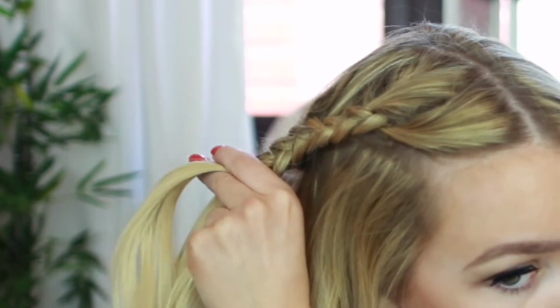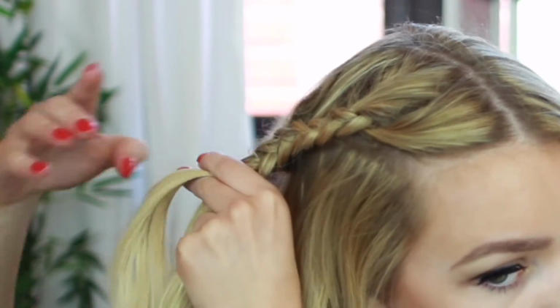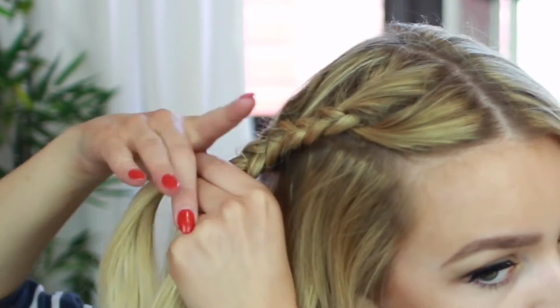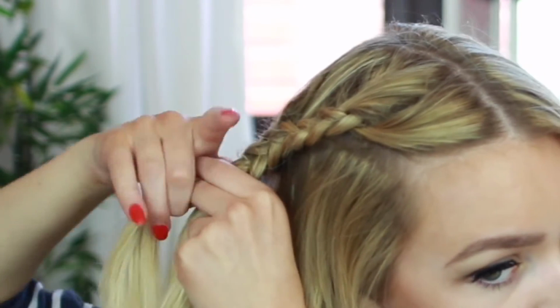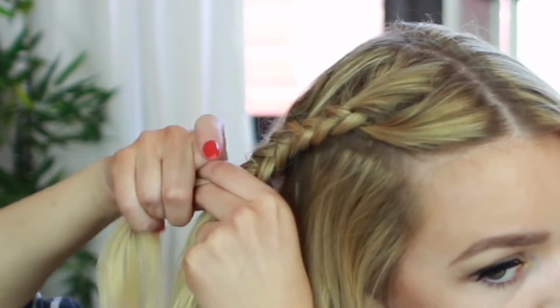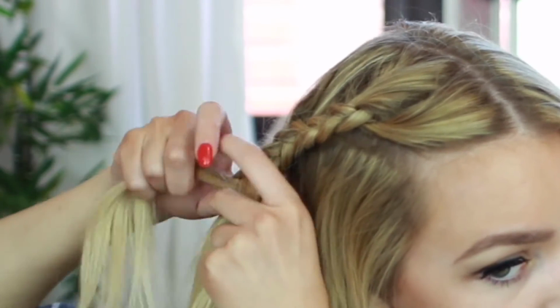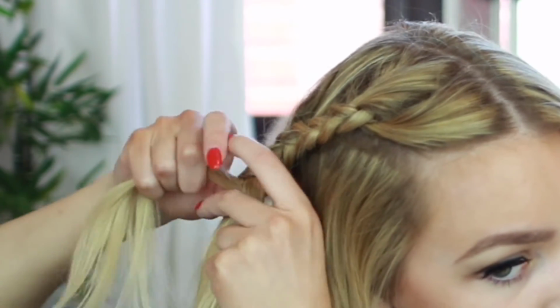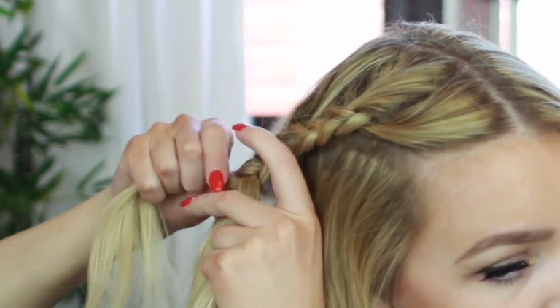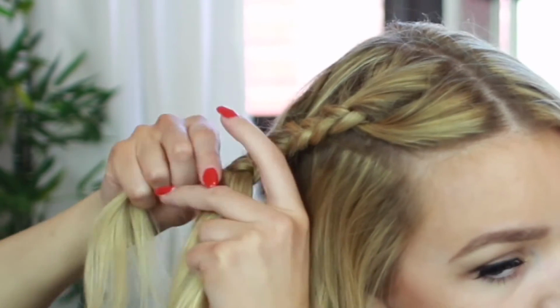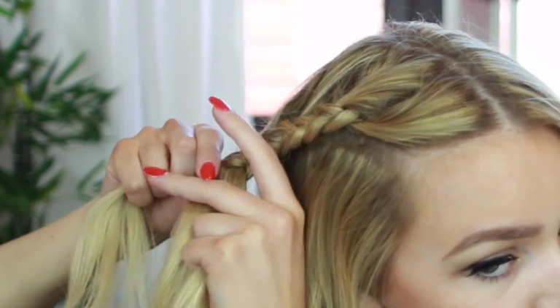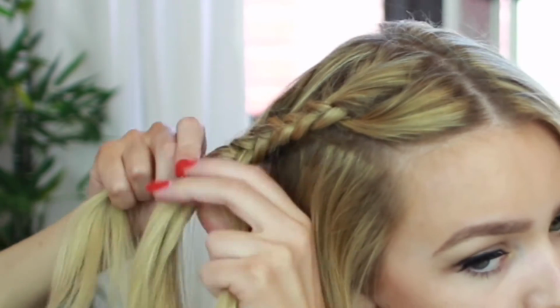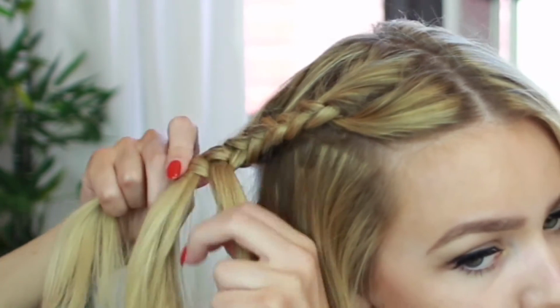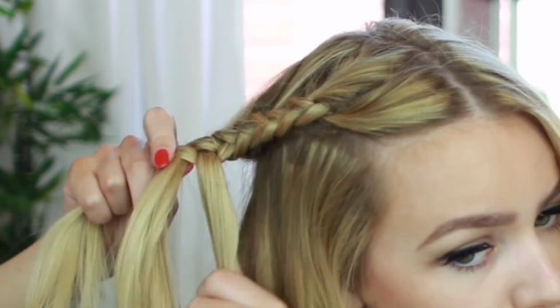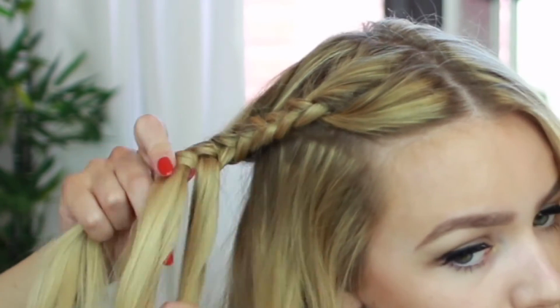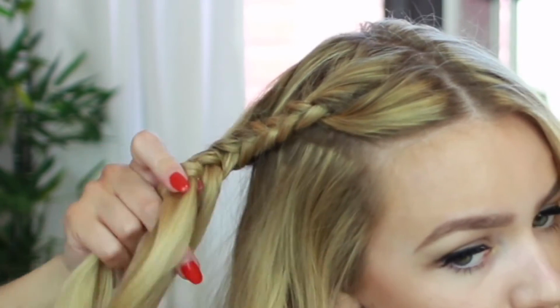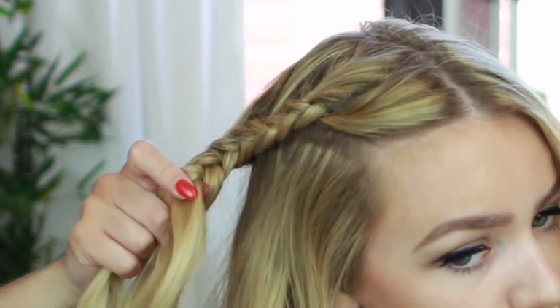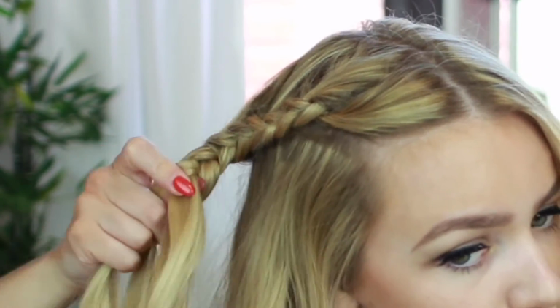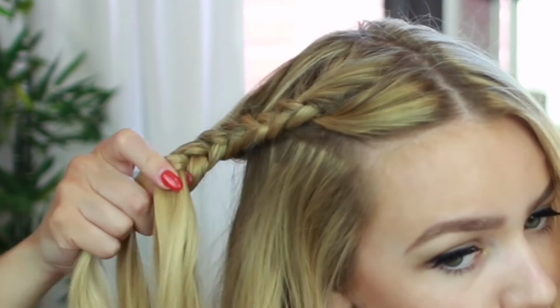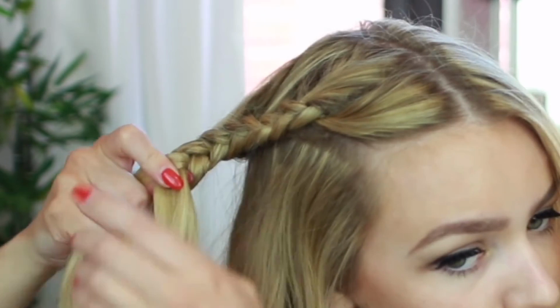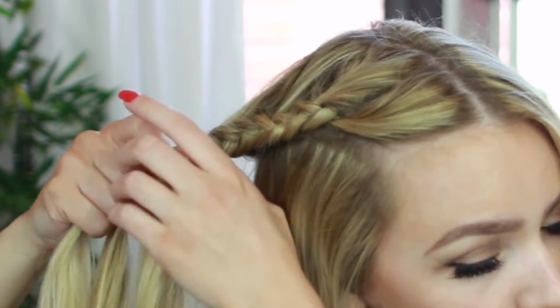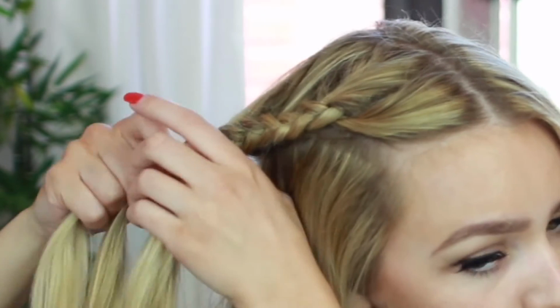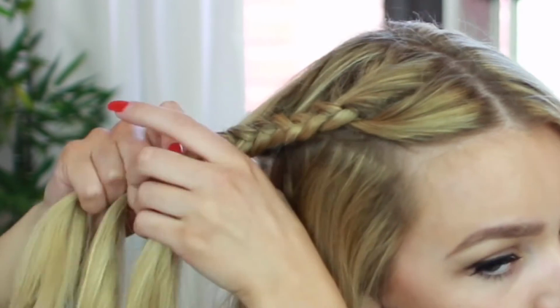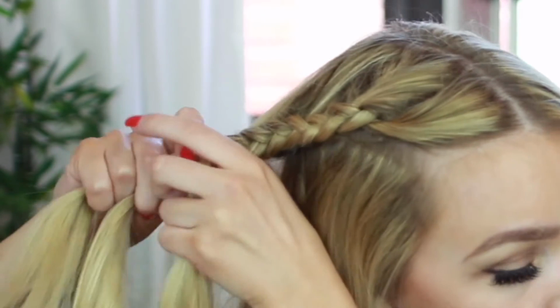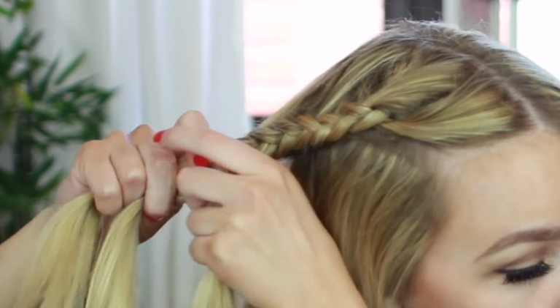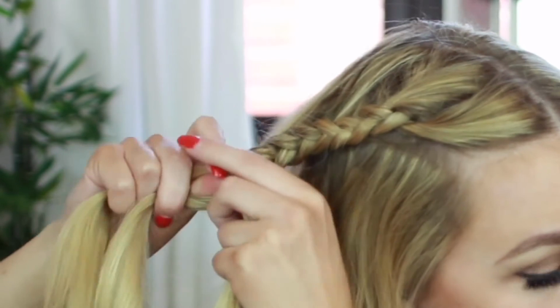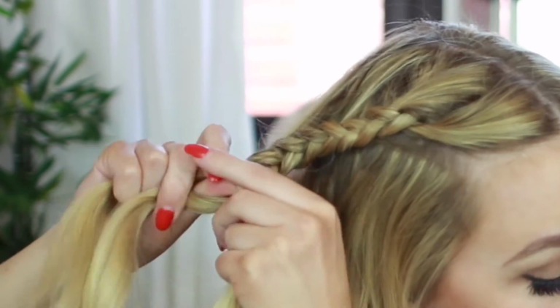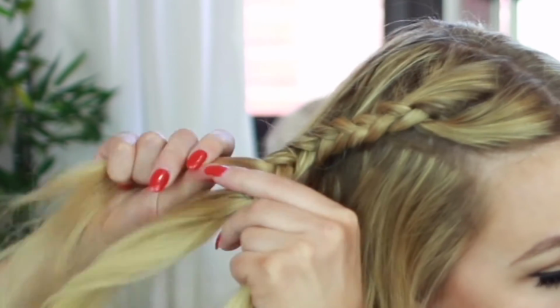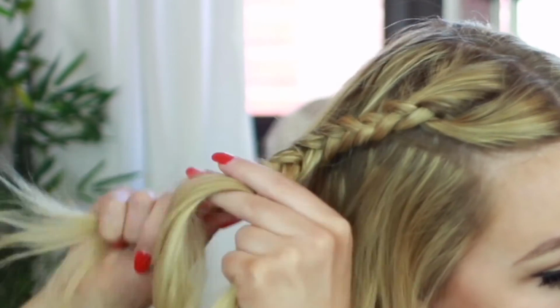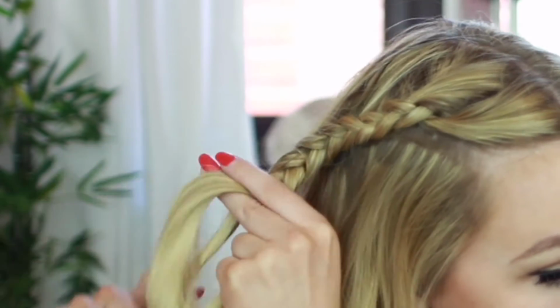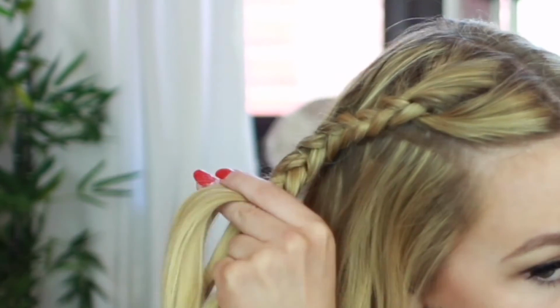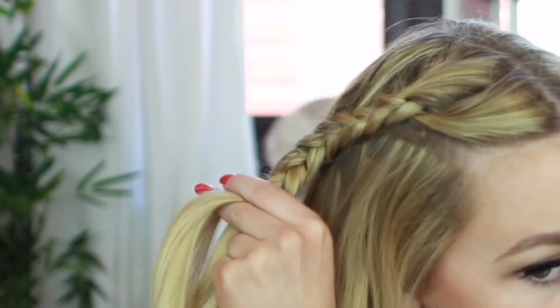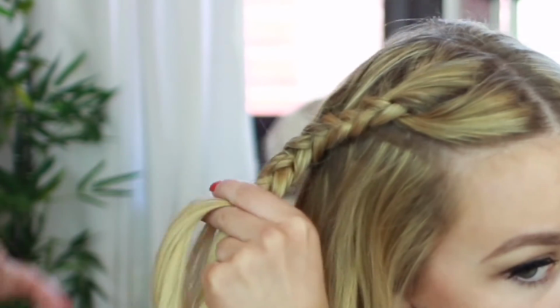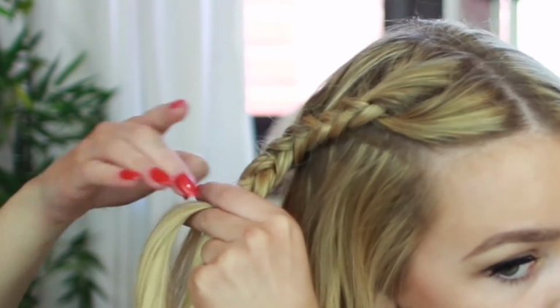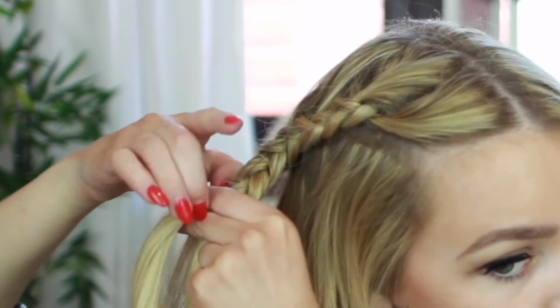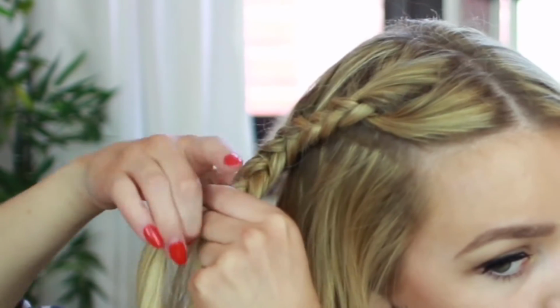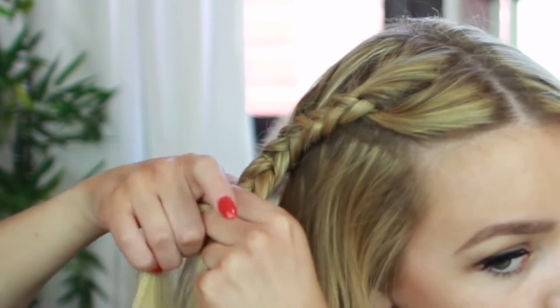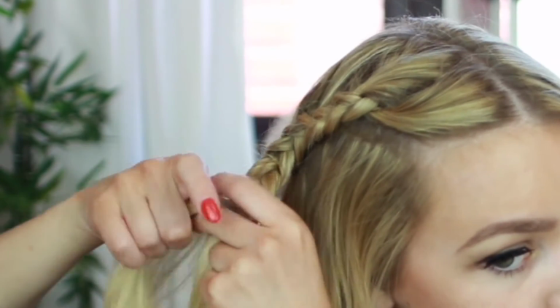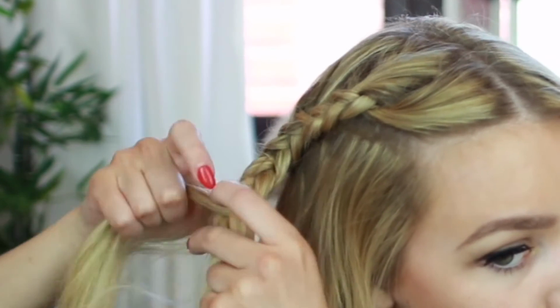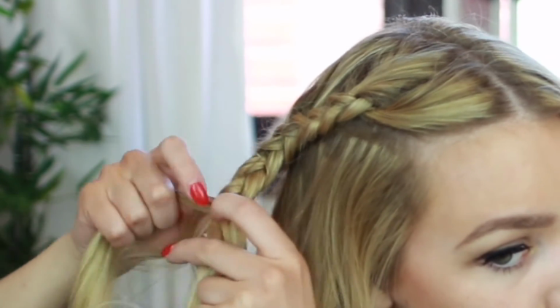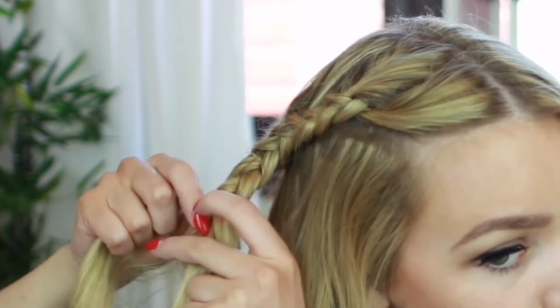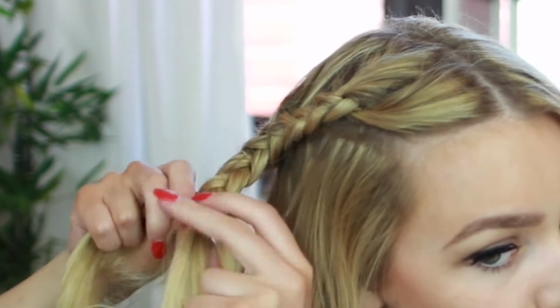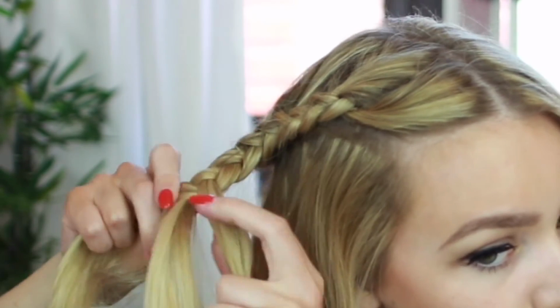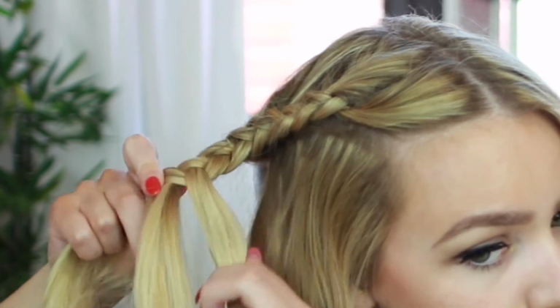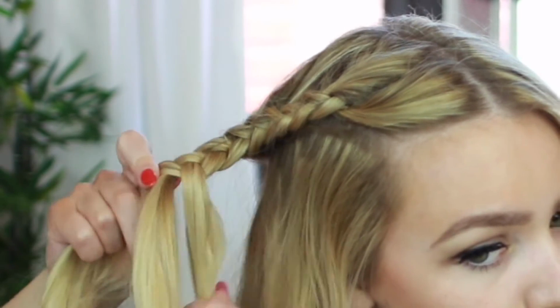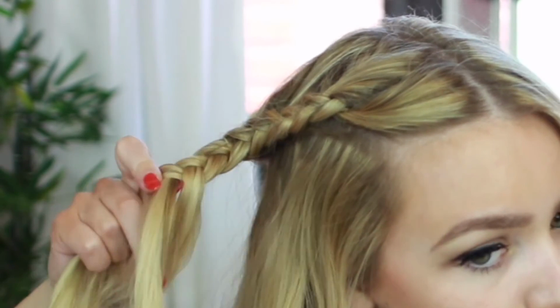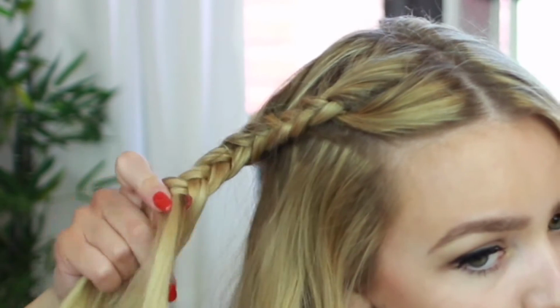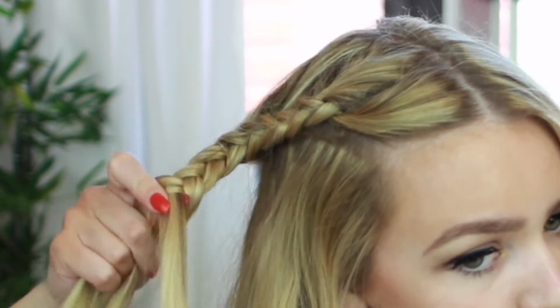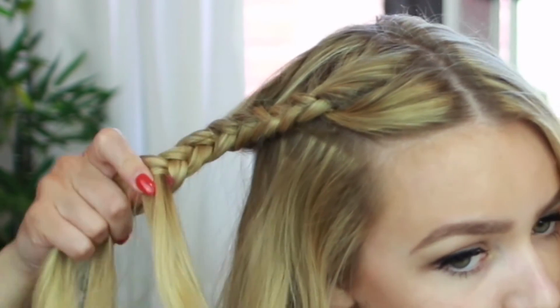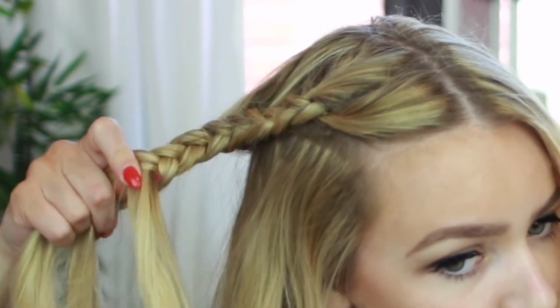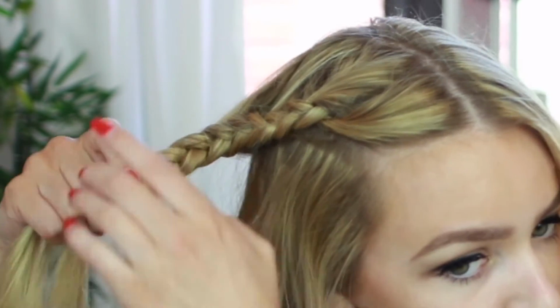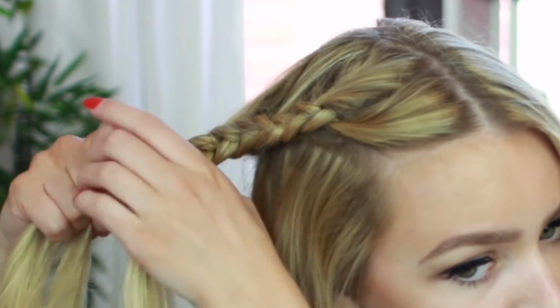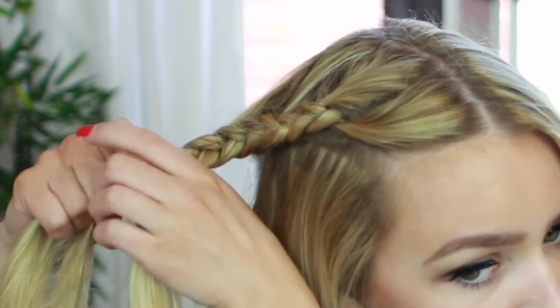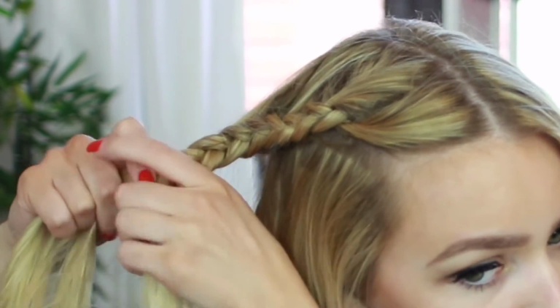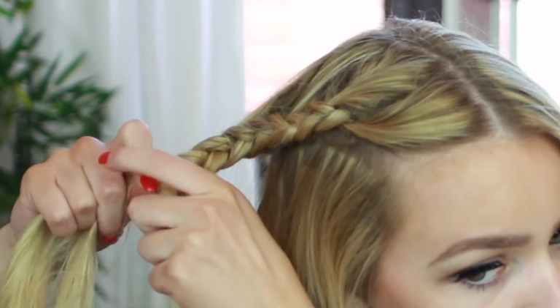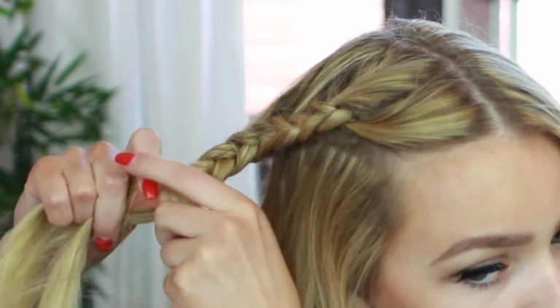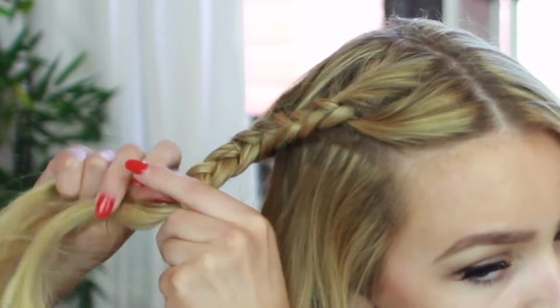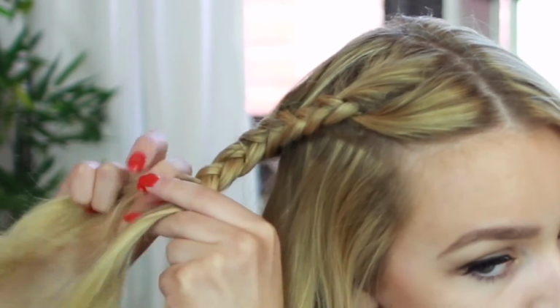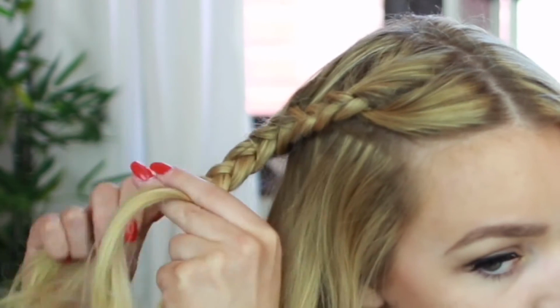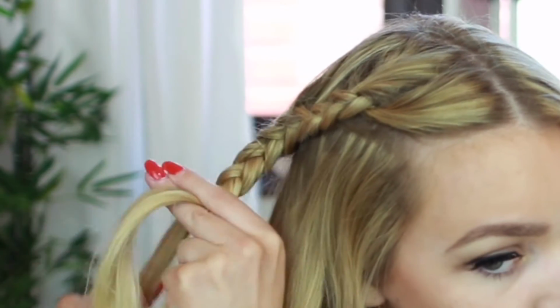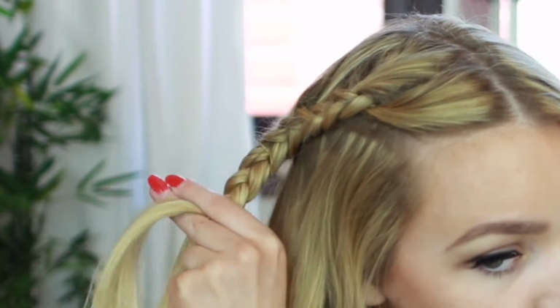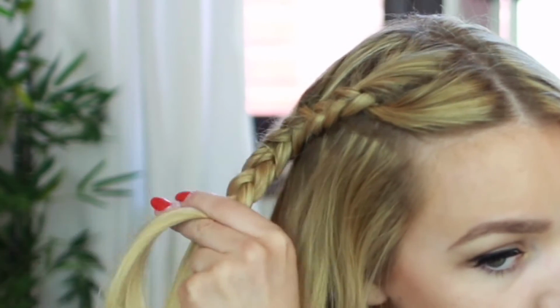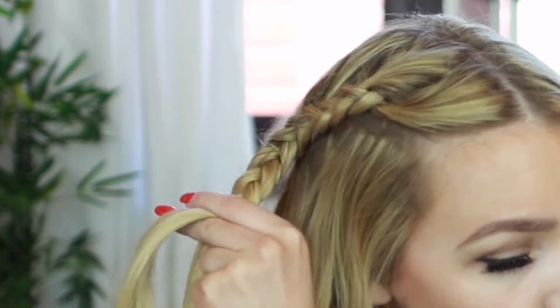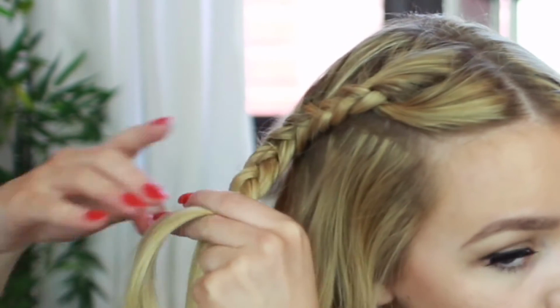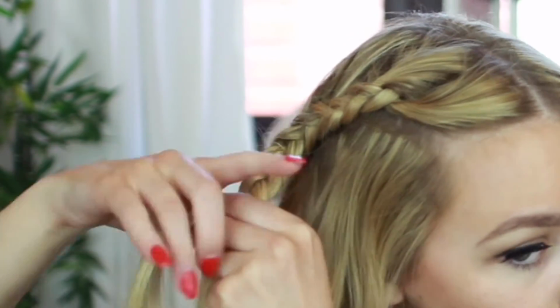When you get around half way down, stop picking up sections from the sides and just continue the braid all the way down, then tie it off with the hair elastic.